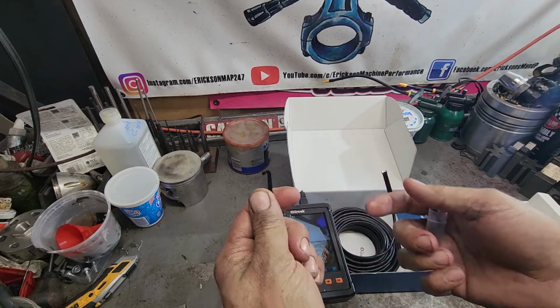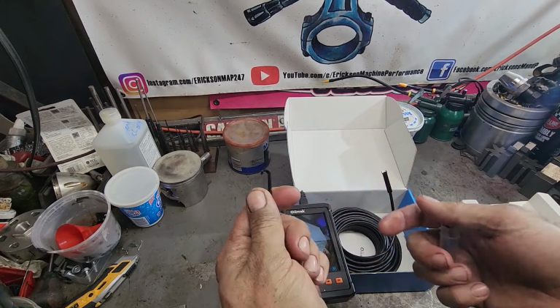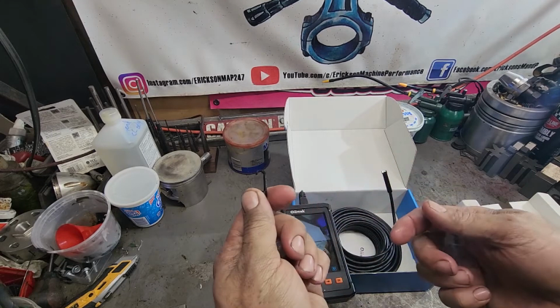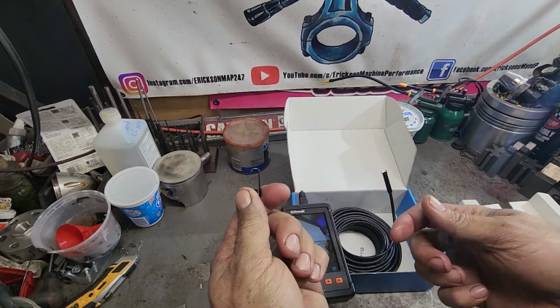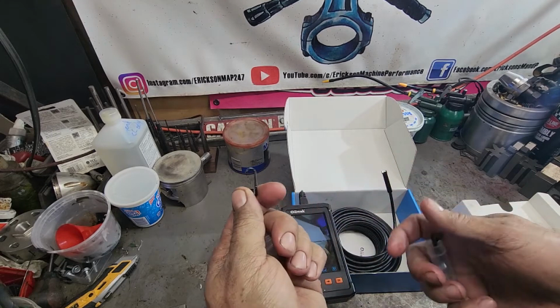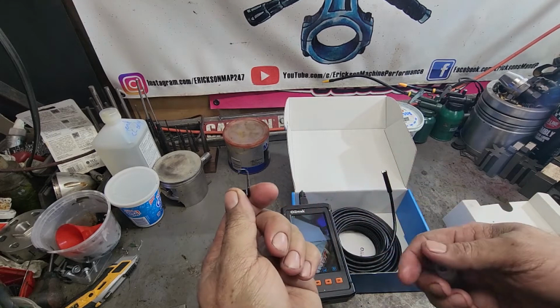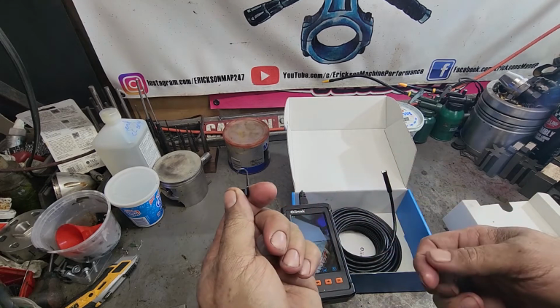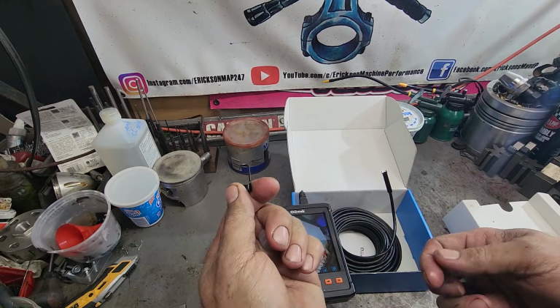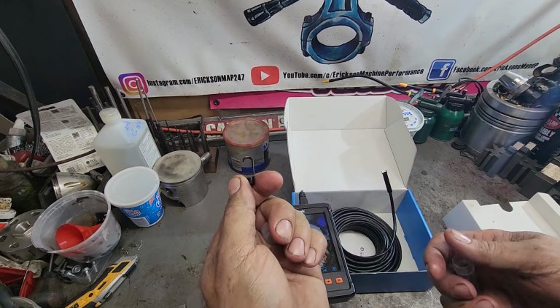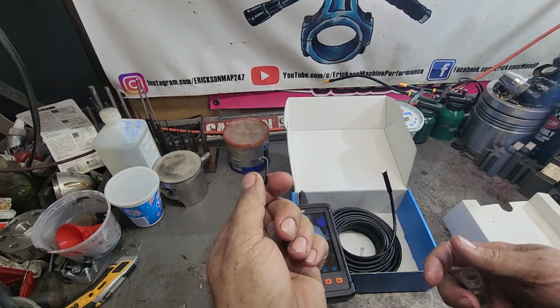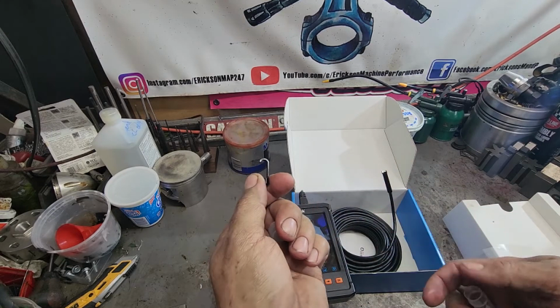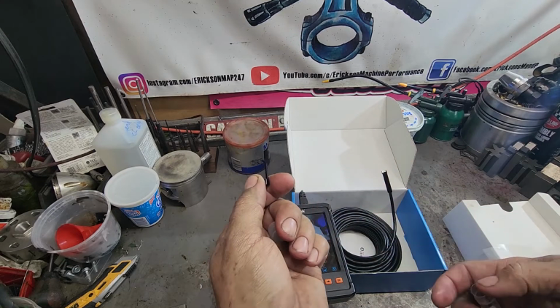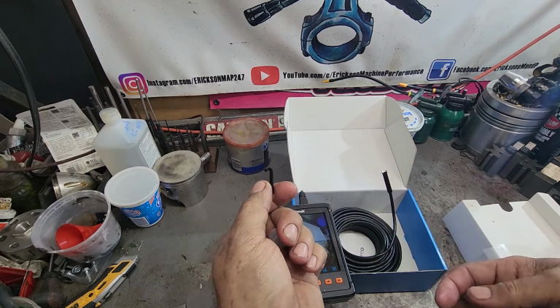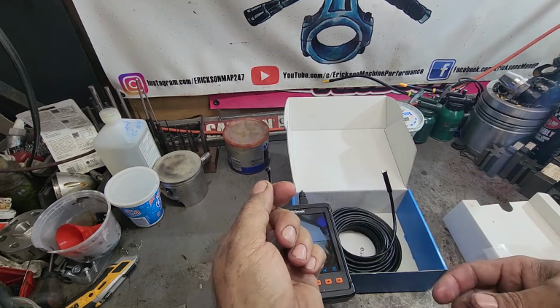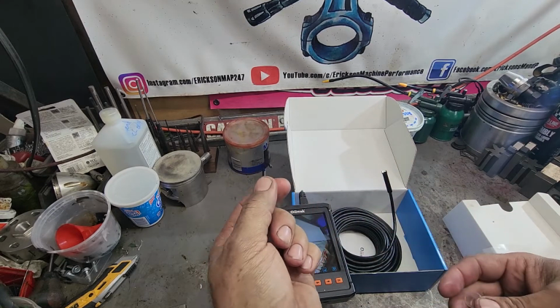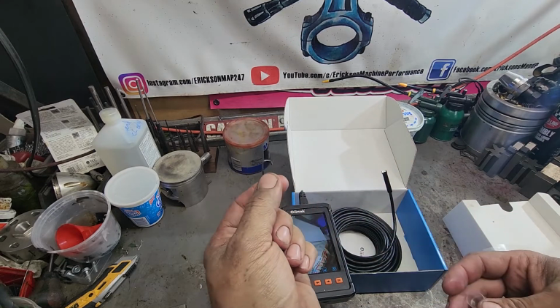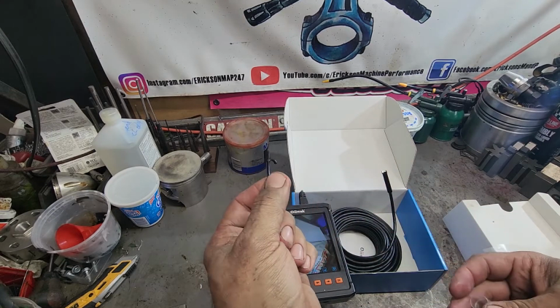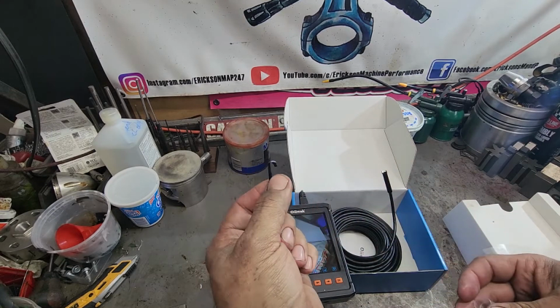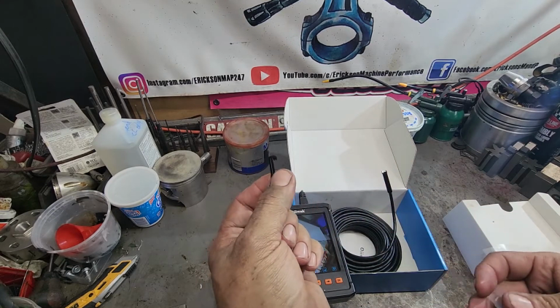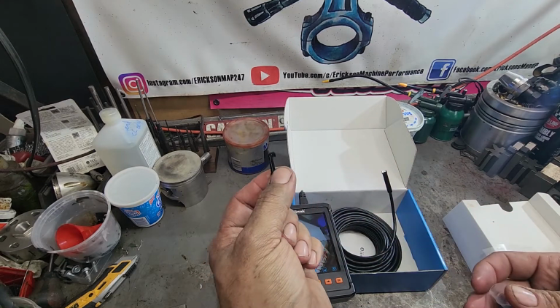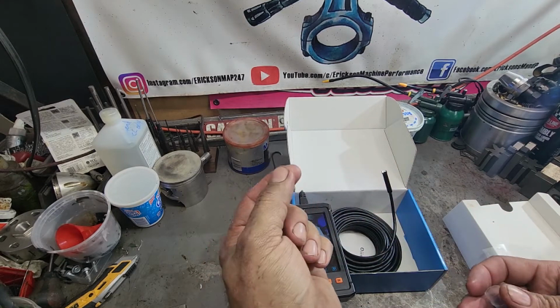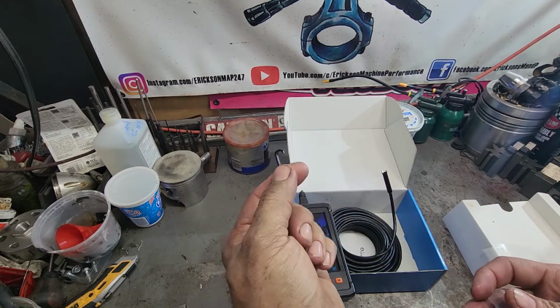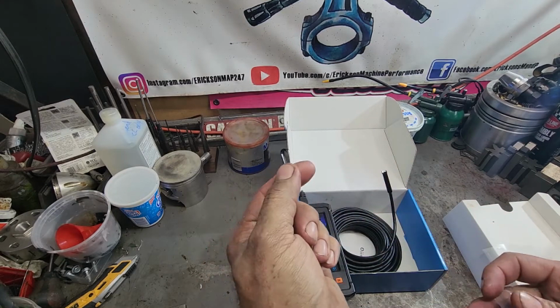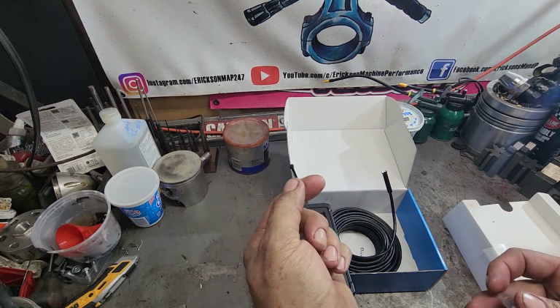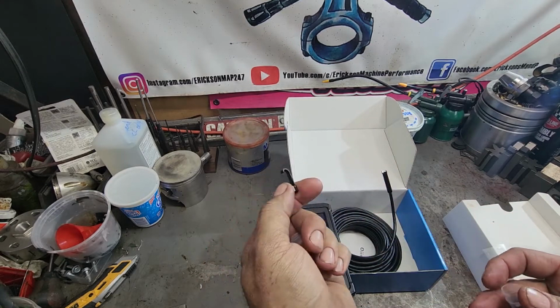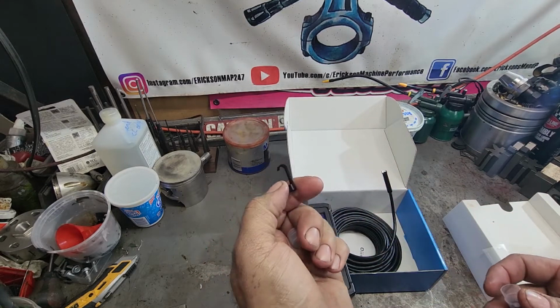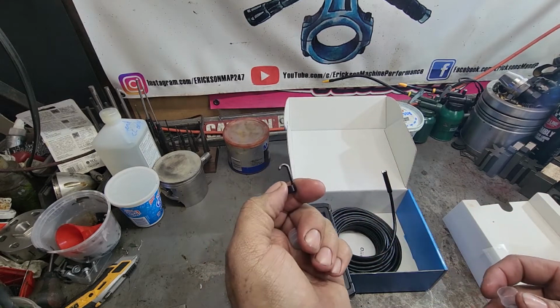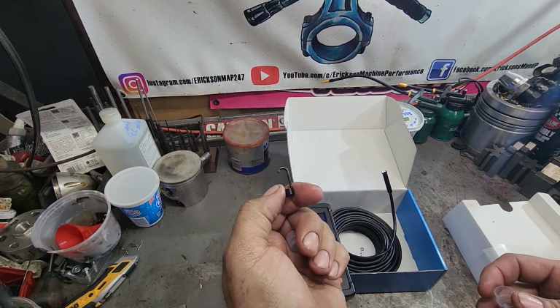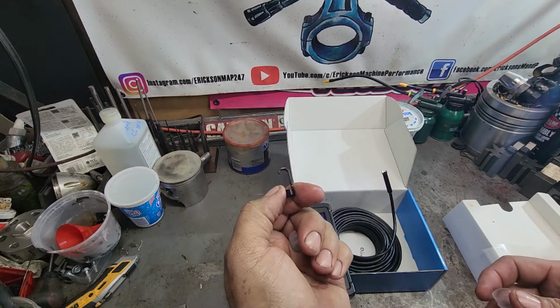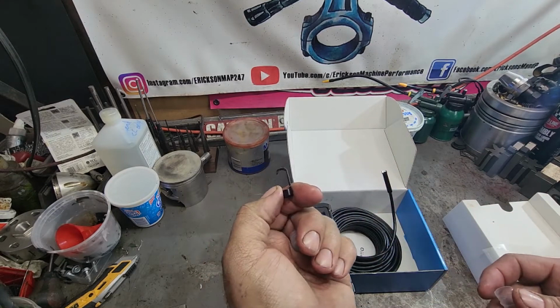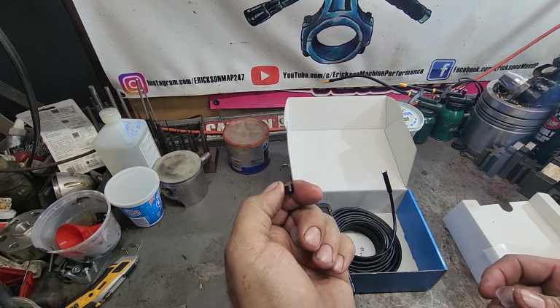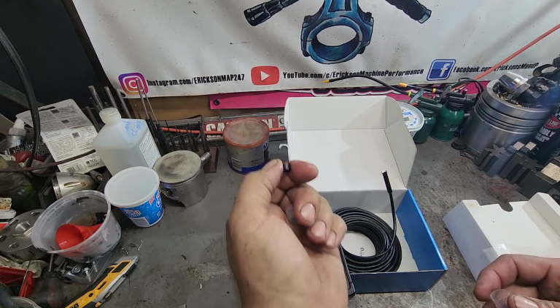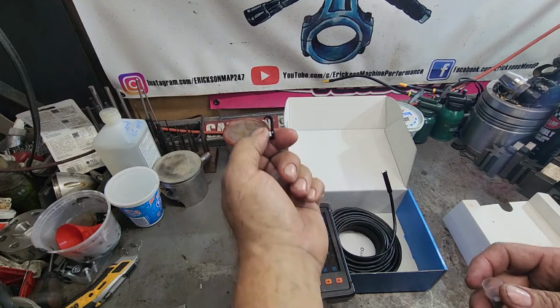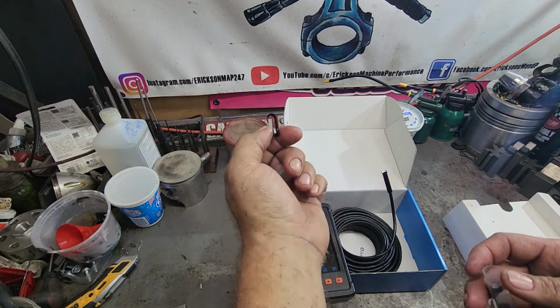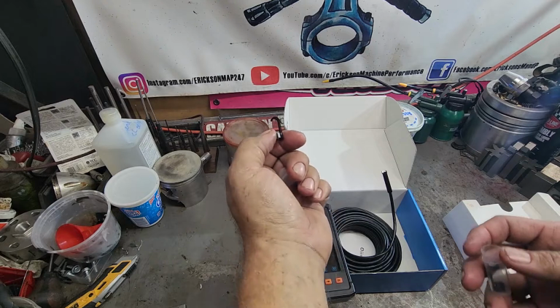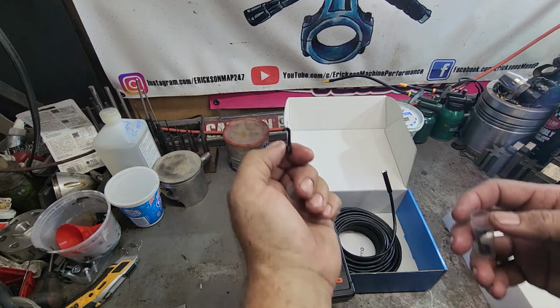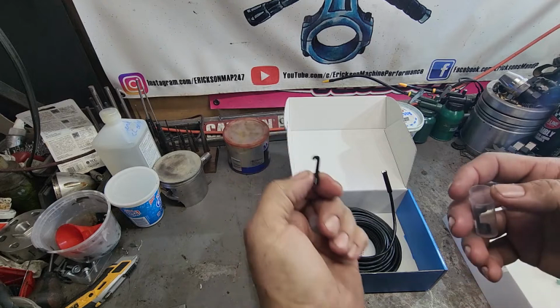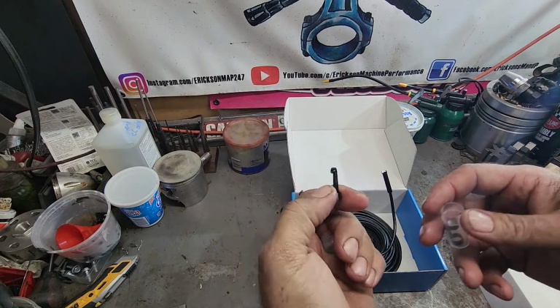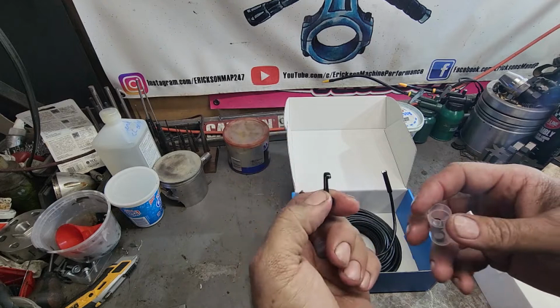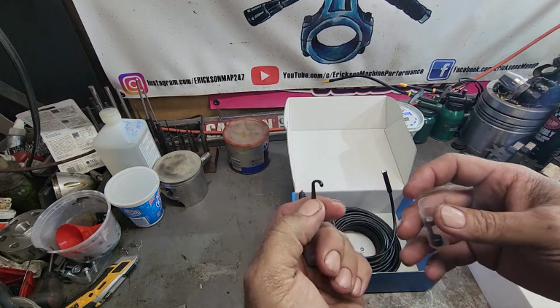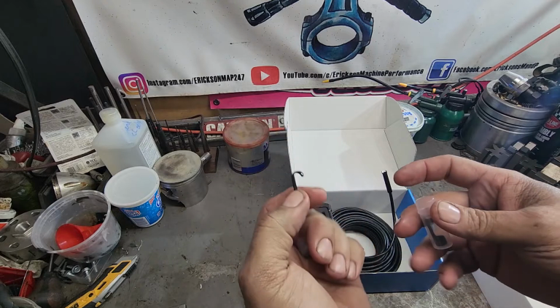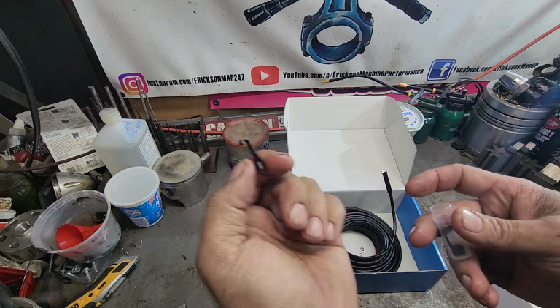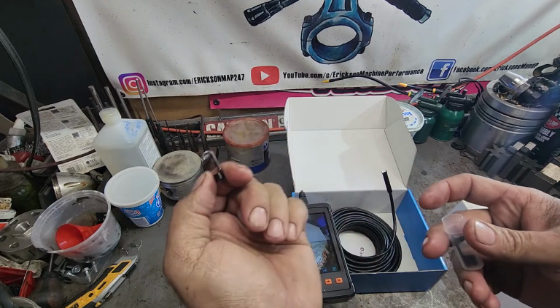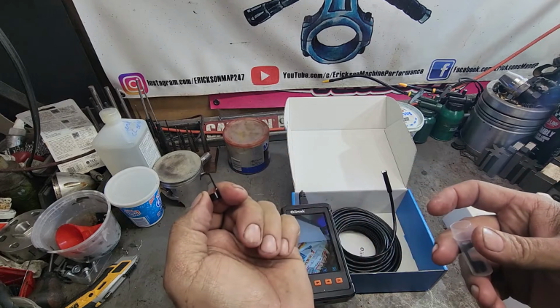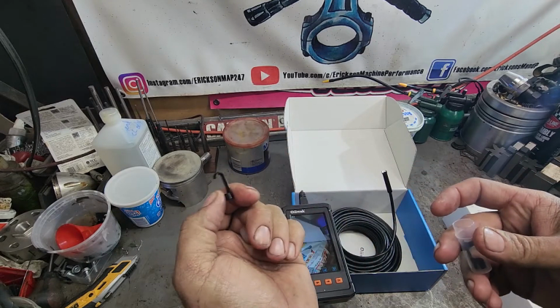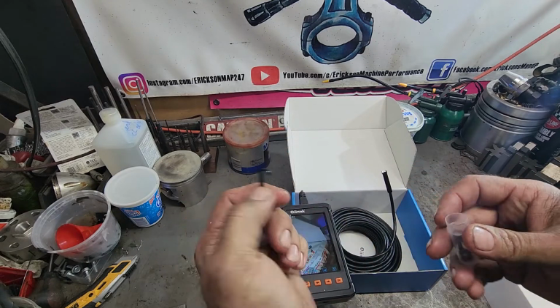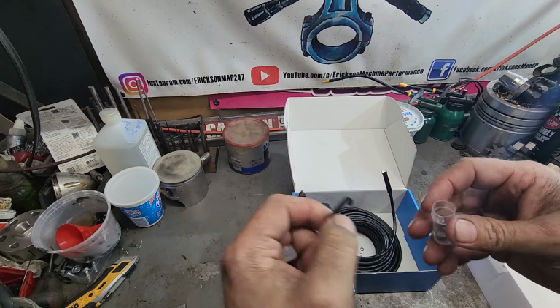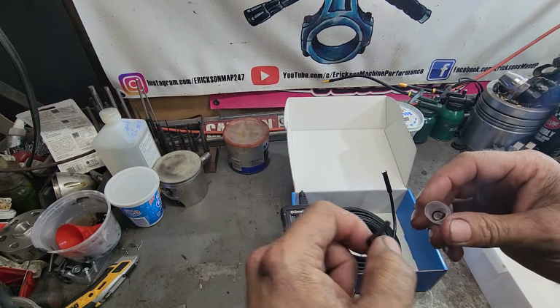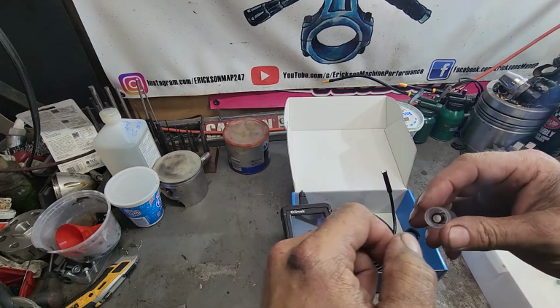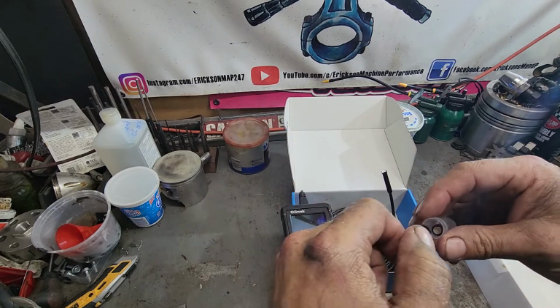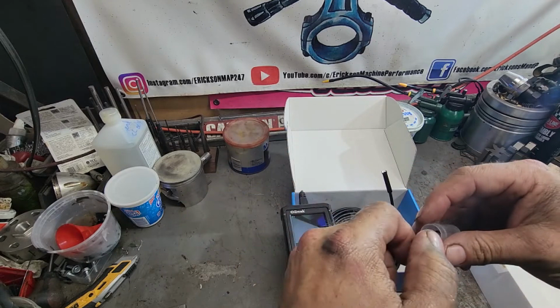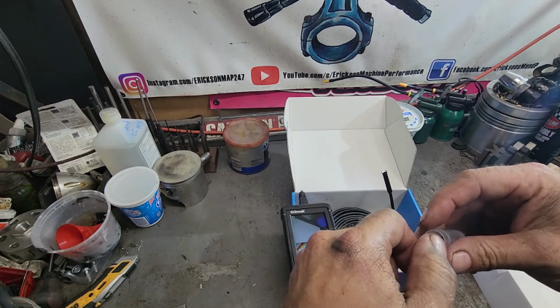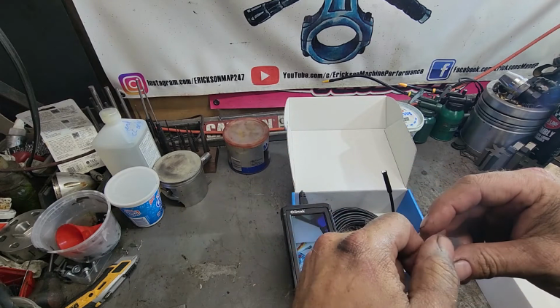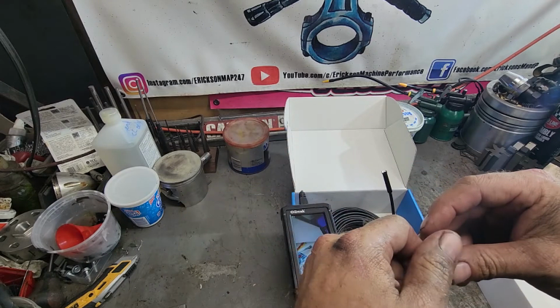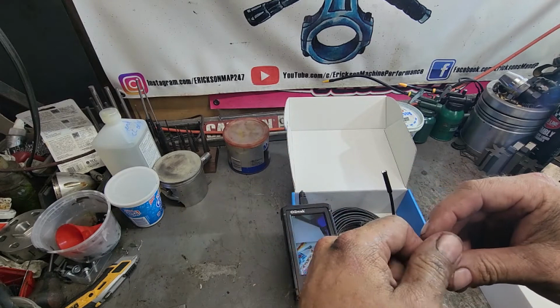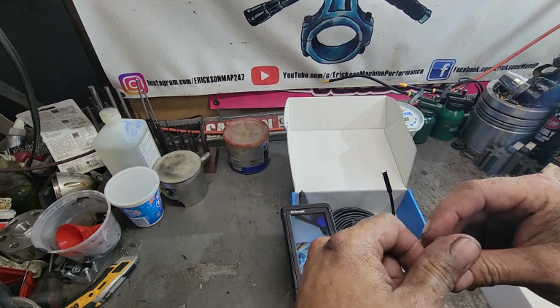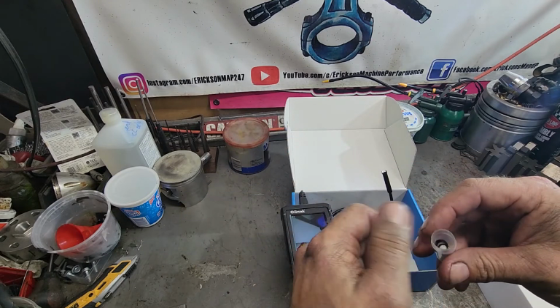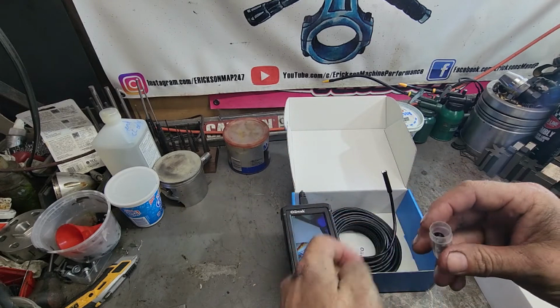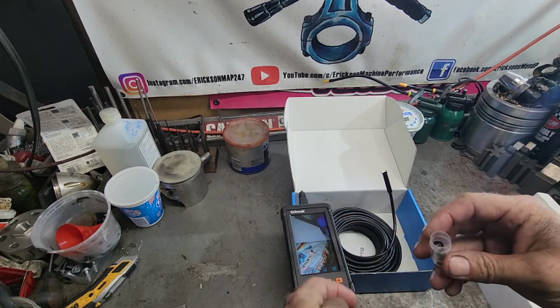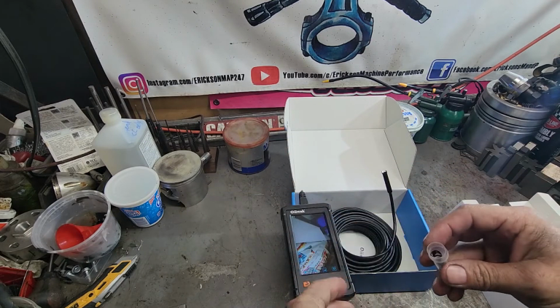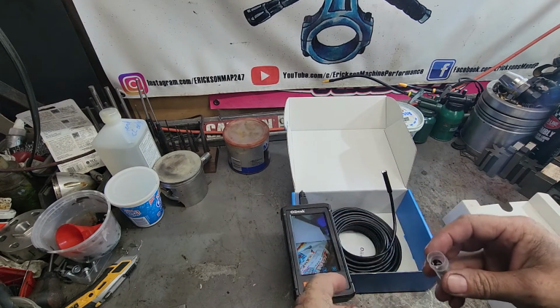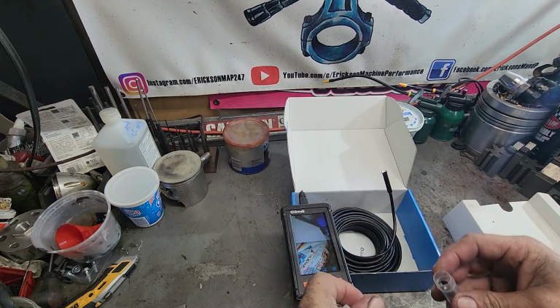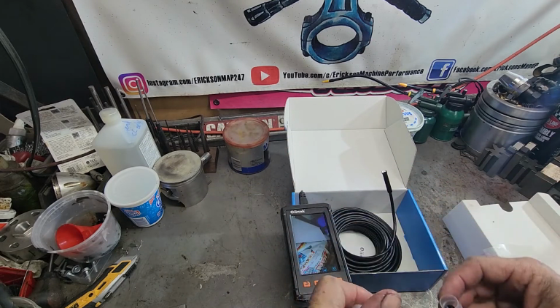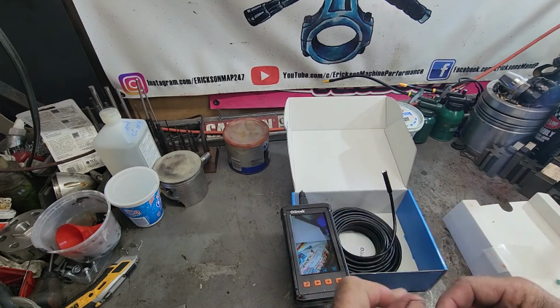So if it's non-magnetic and you're trying to grab something, or grab a wire that you can pull back, this also works really, really well.